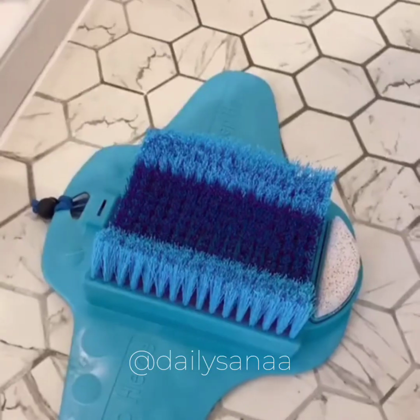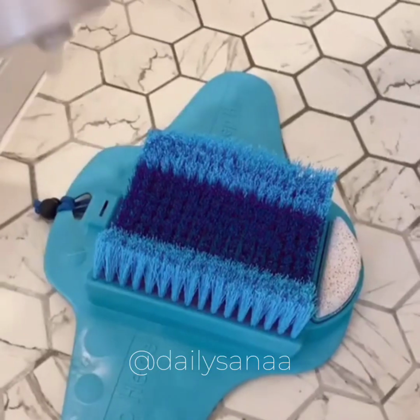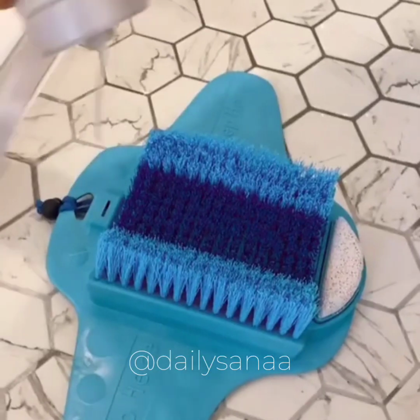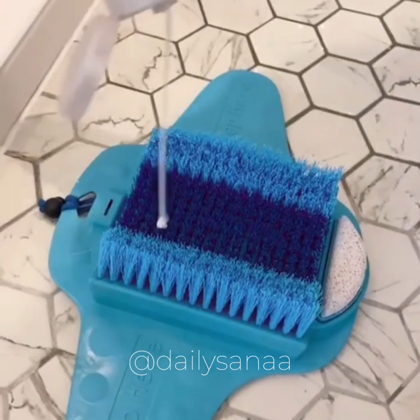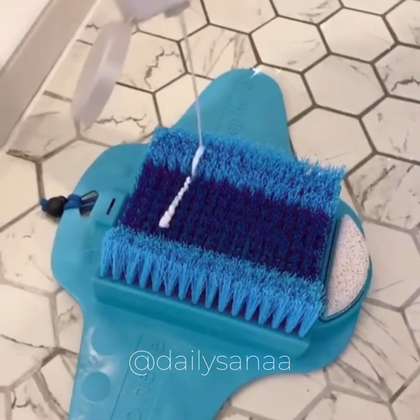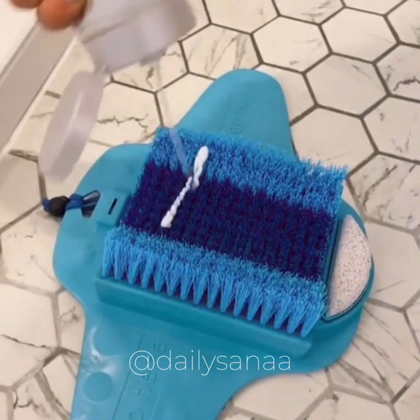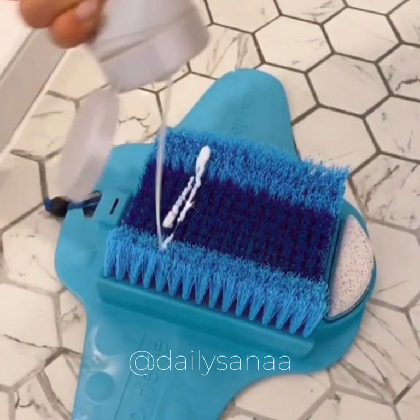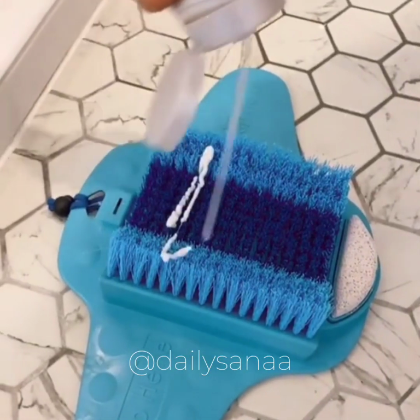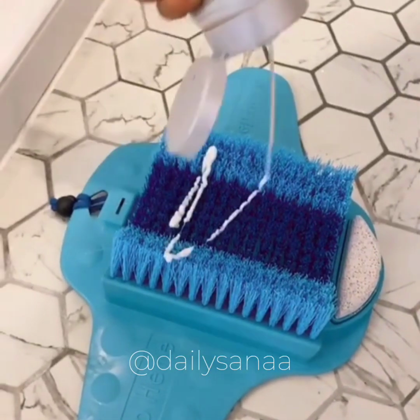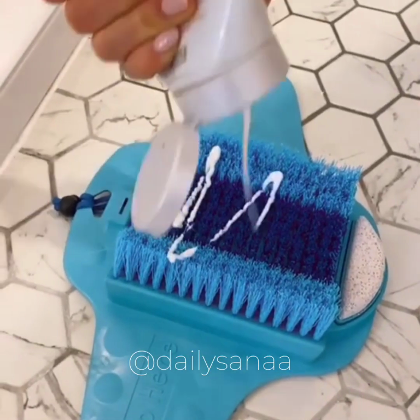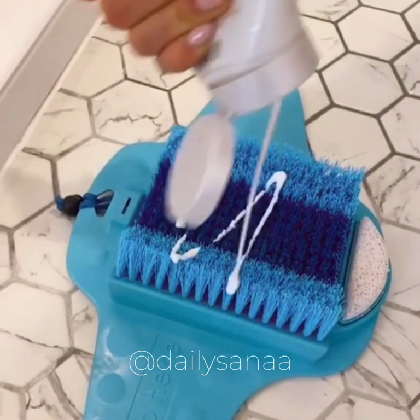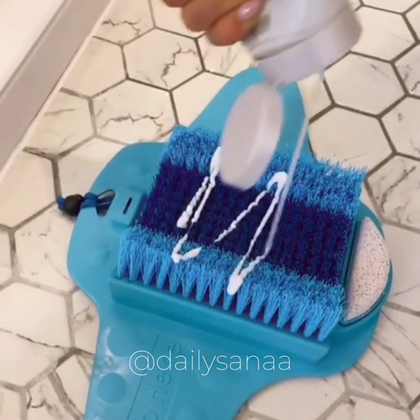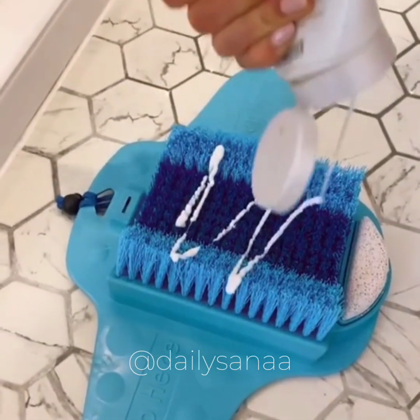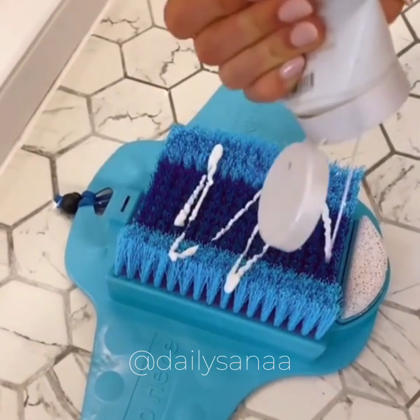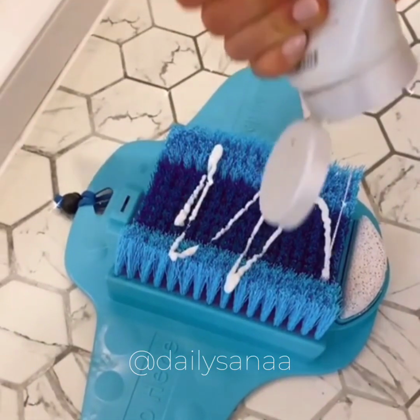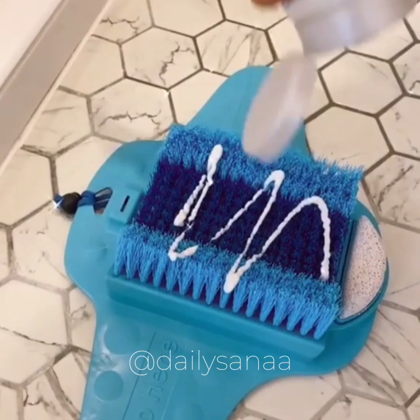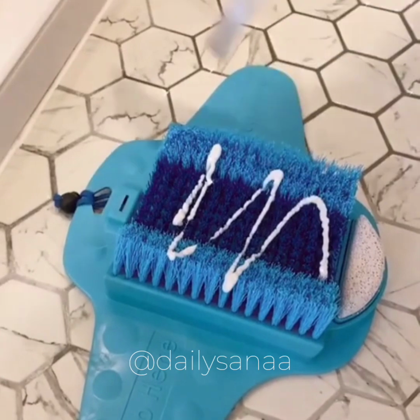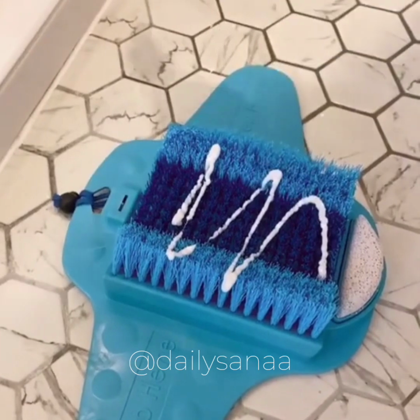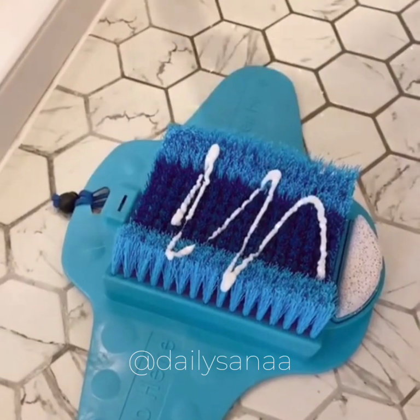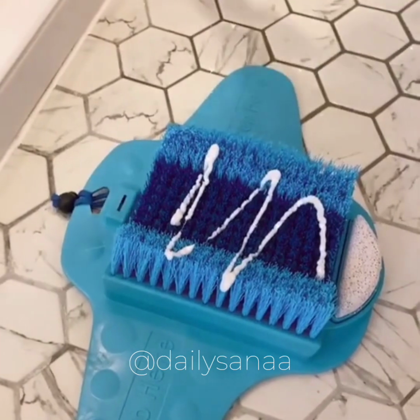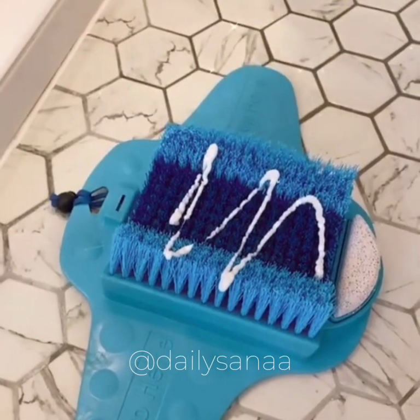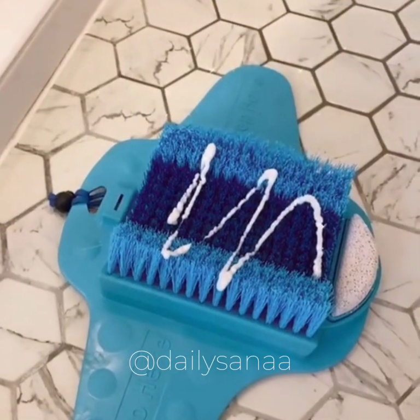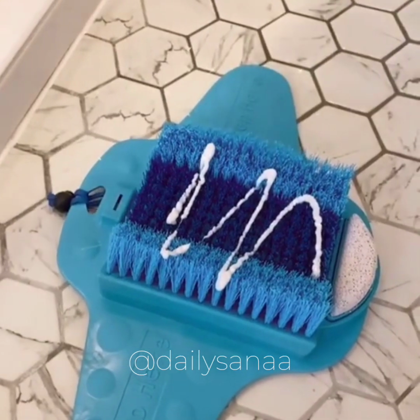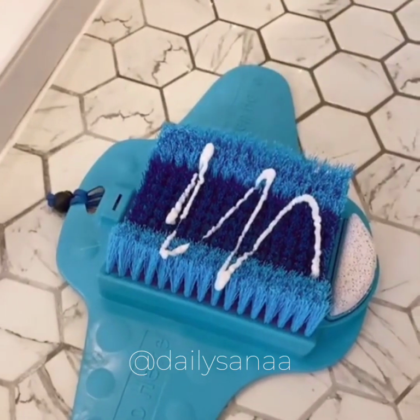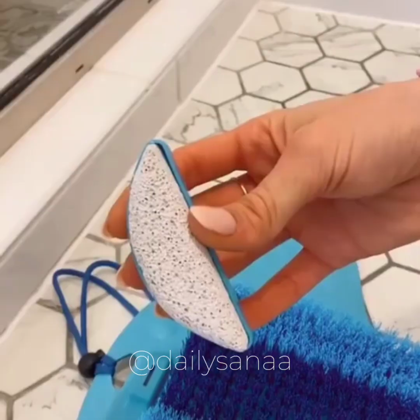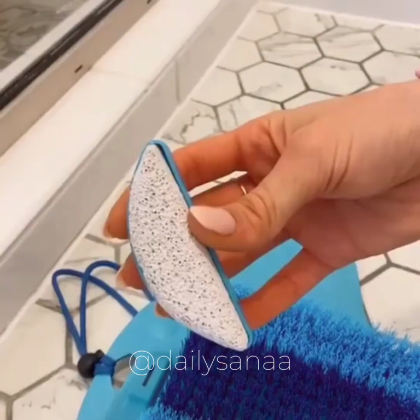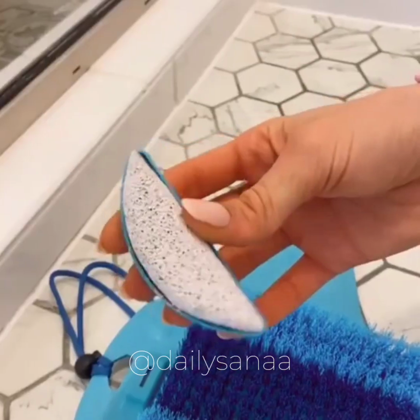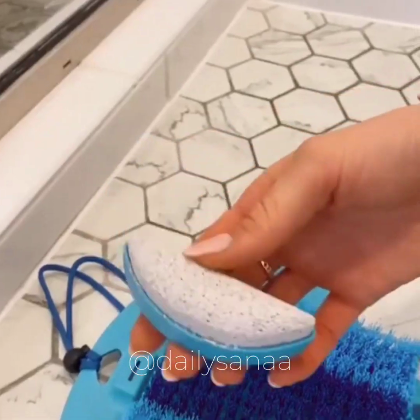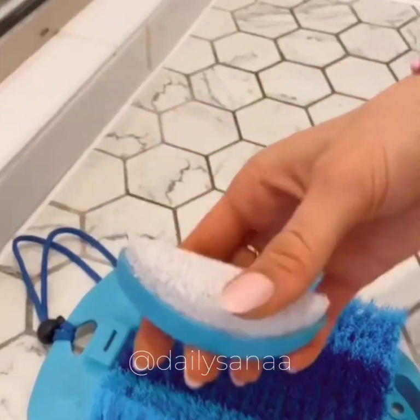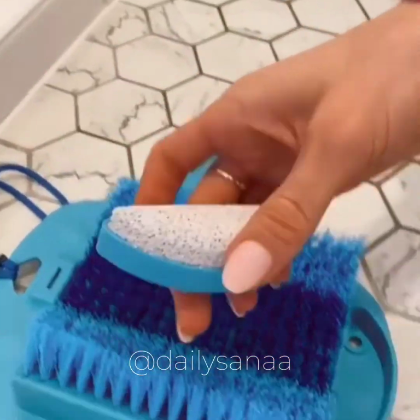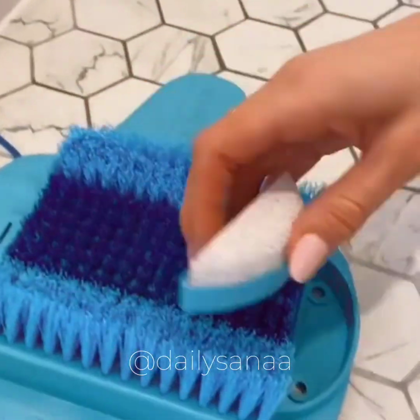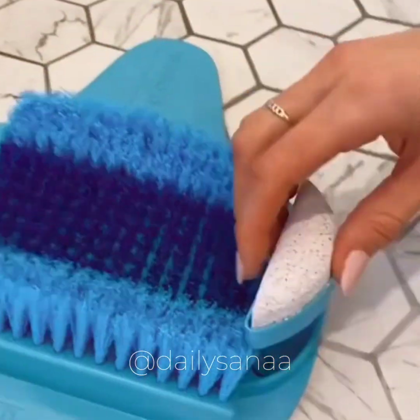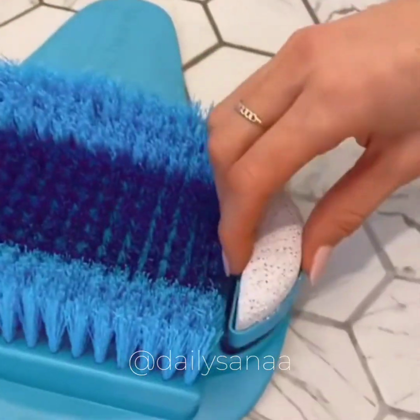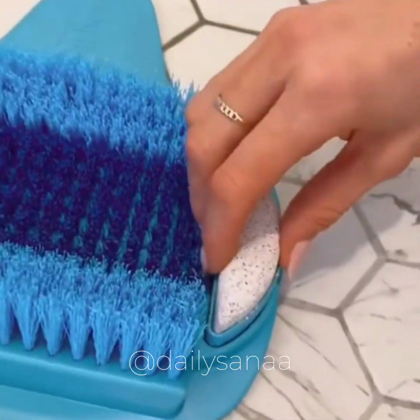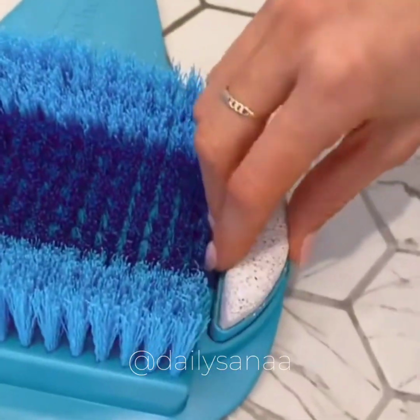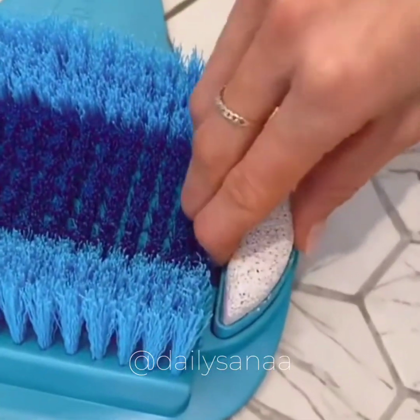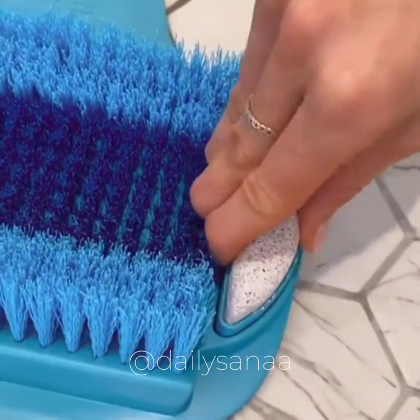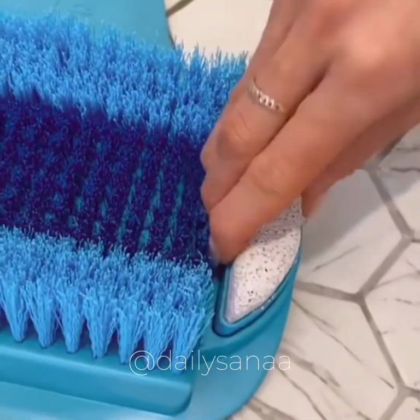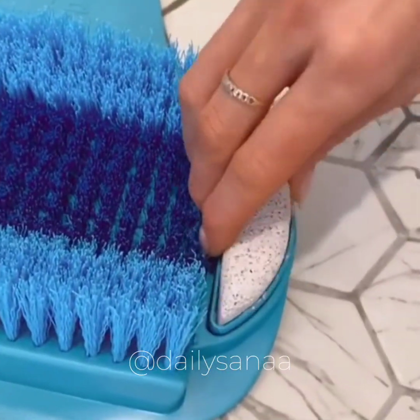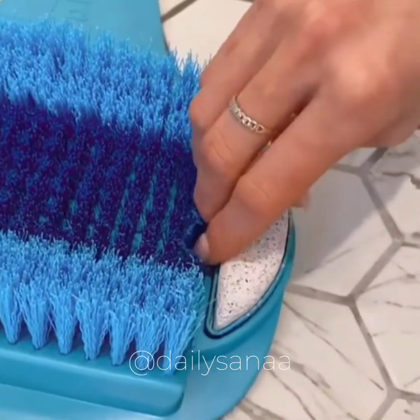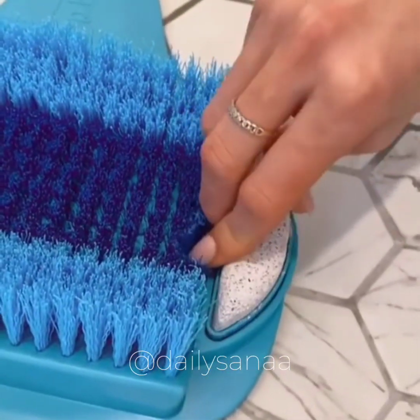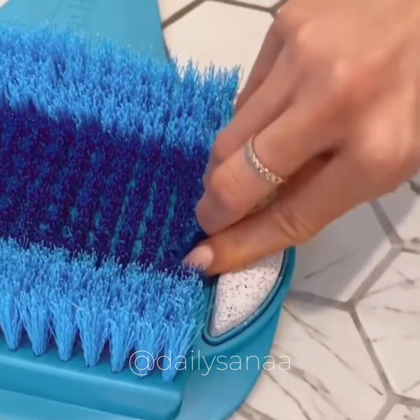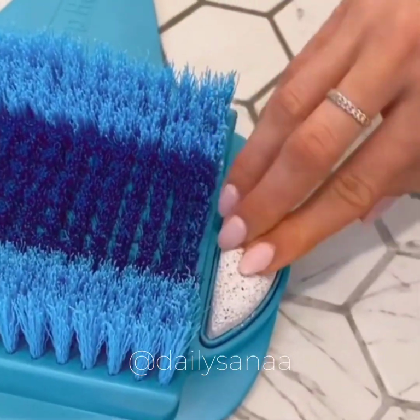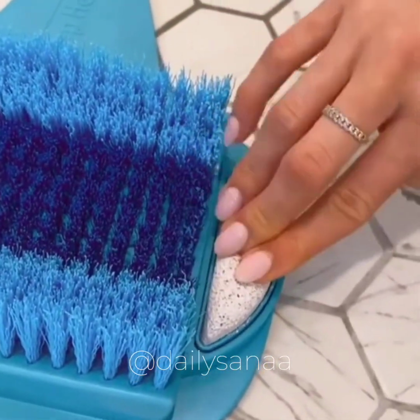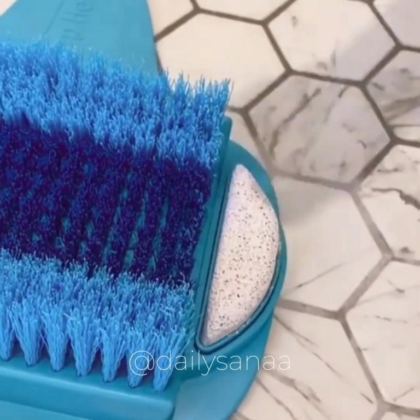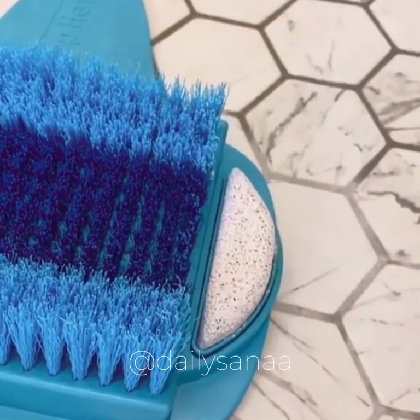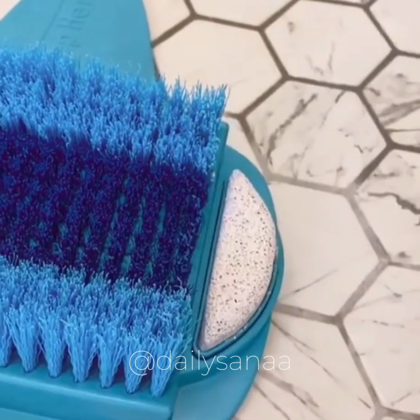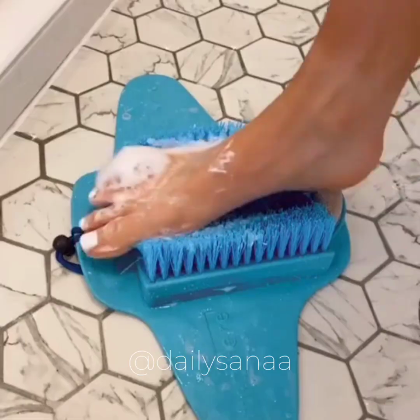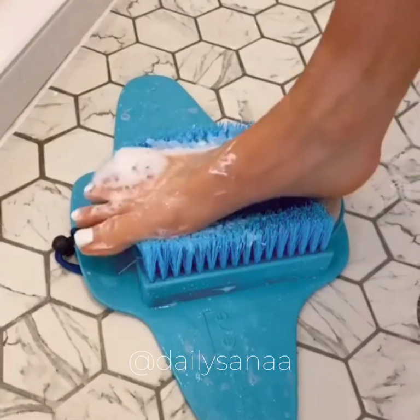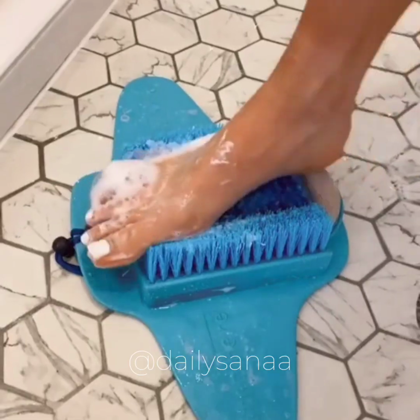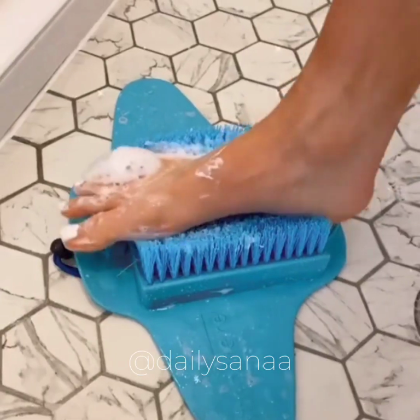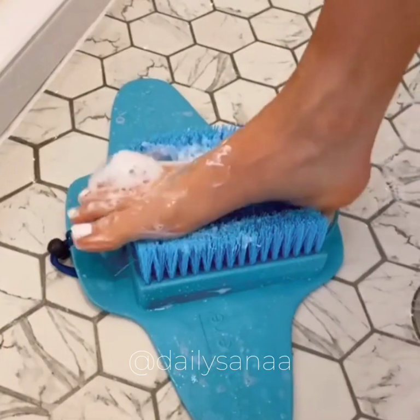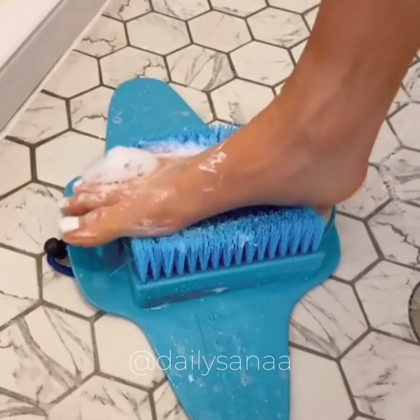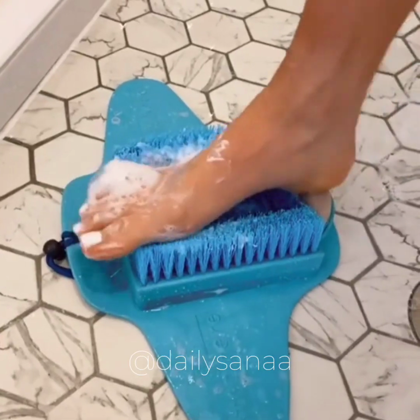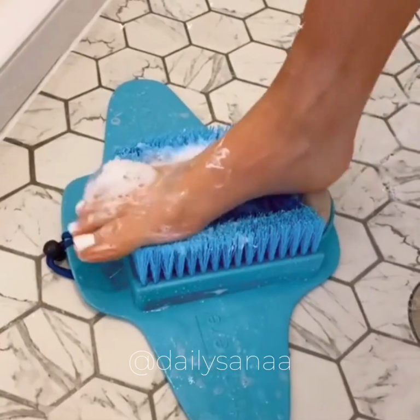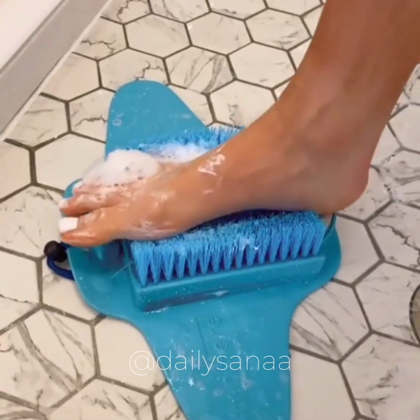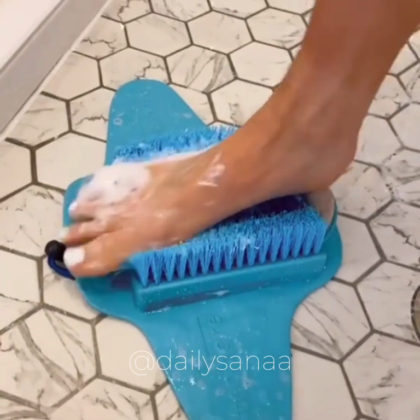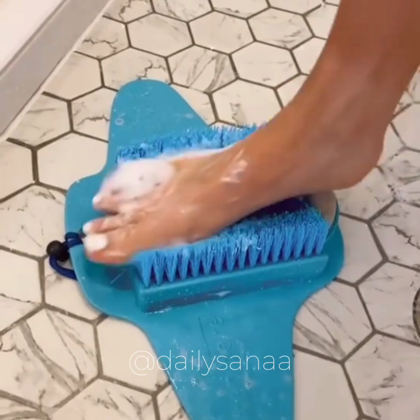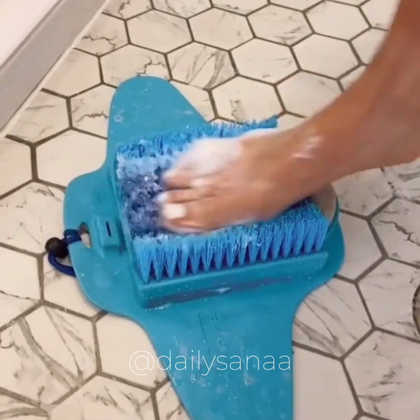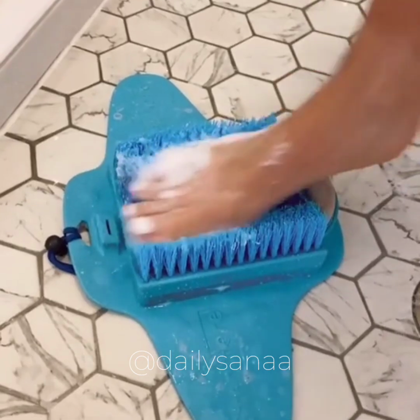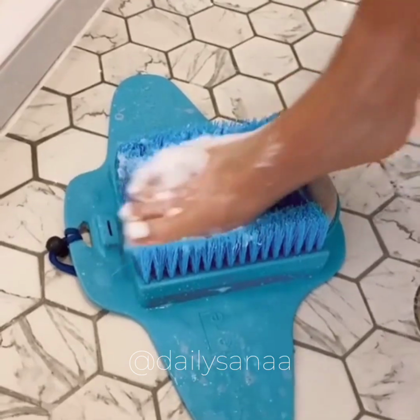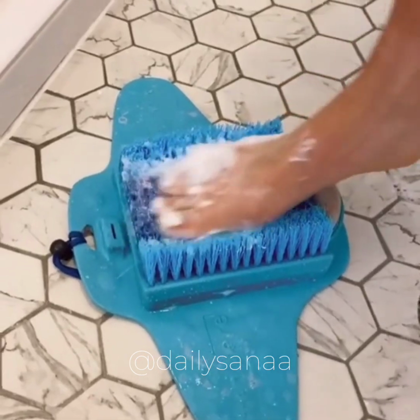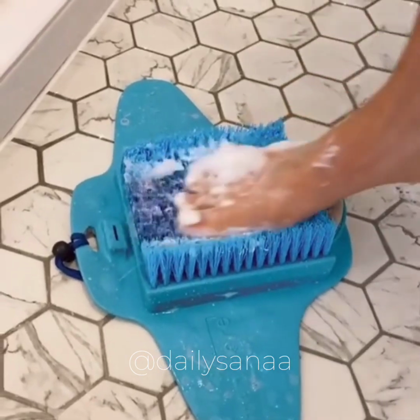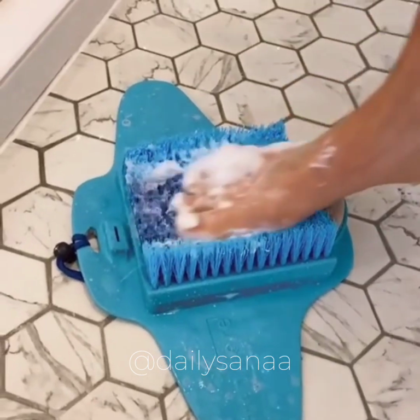Get a foot massage in your shower with this foot scrubber that includes two pumice stones and contours to your feet. My feet have never been softer and it feels great.